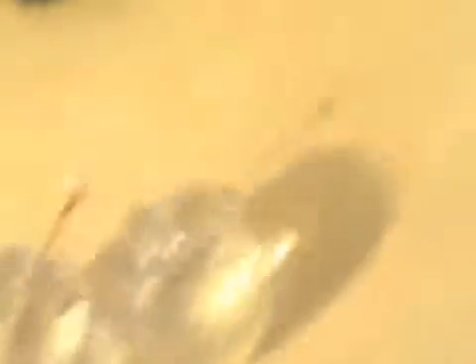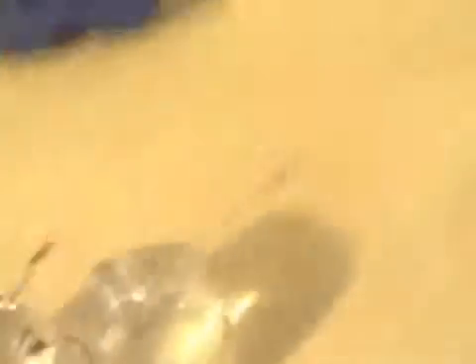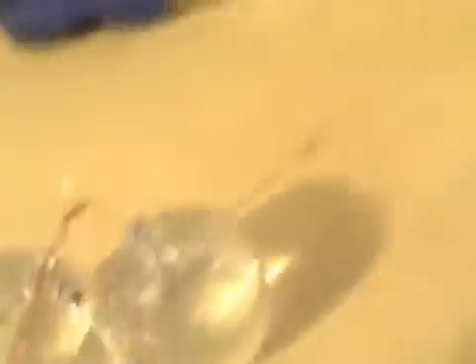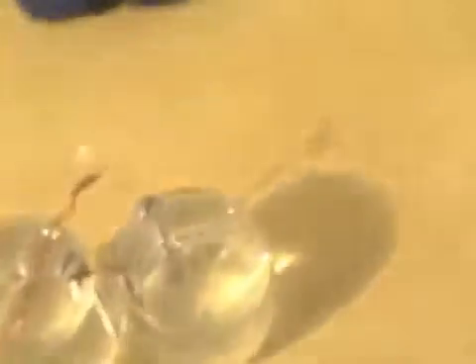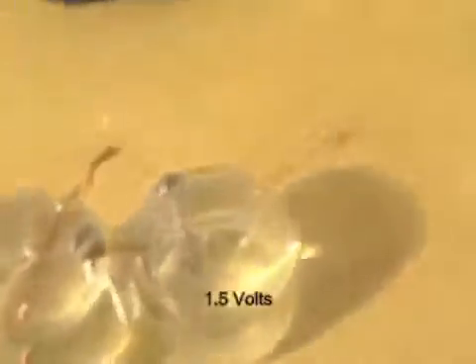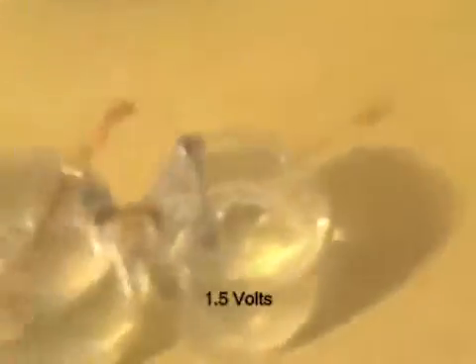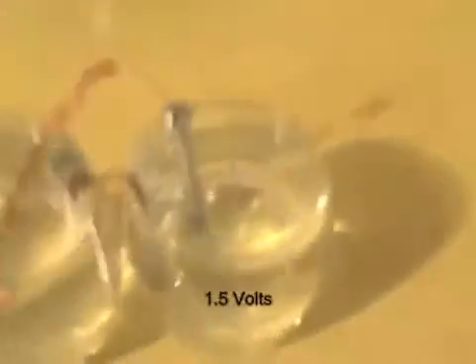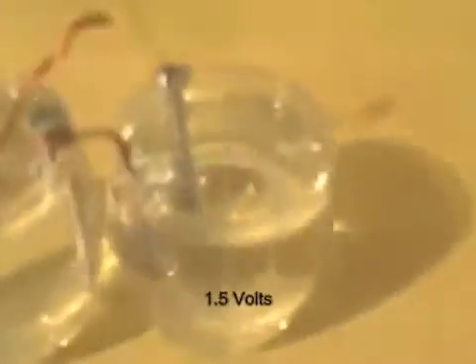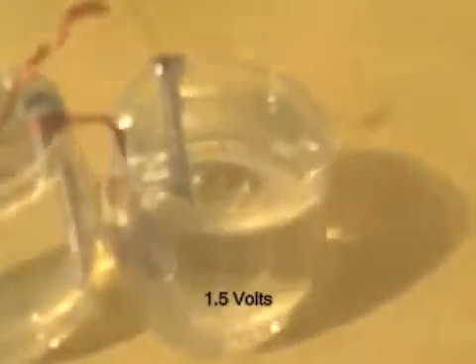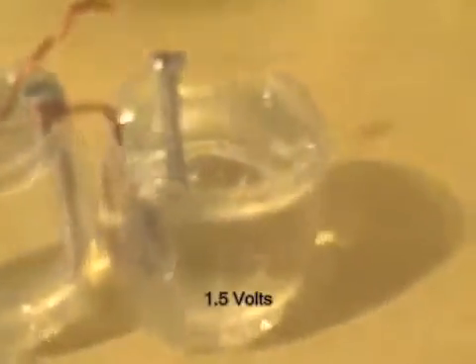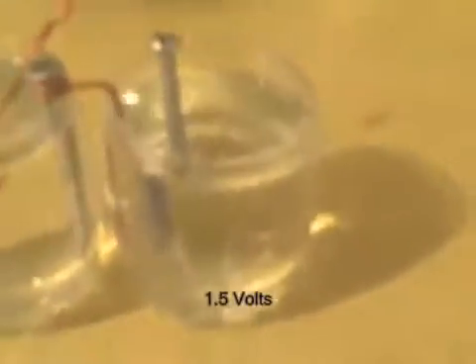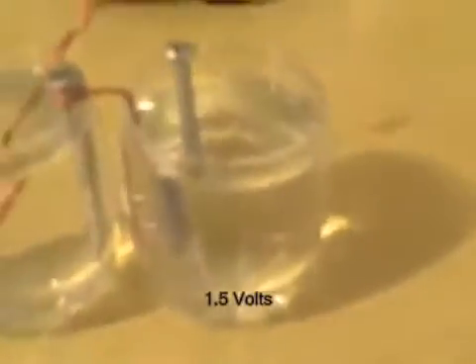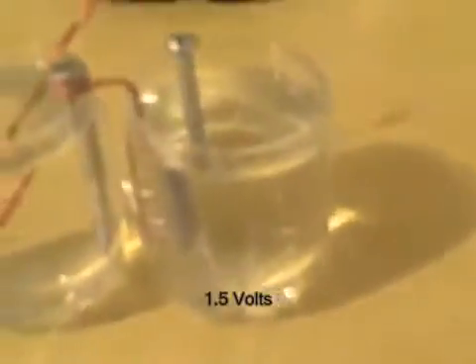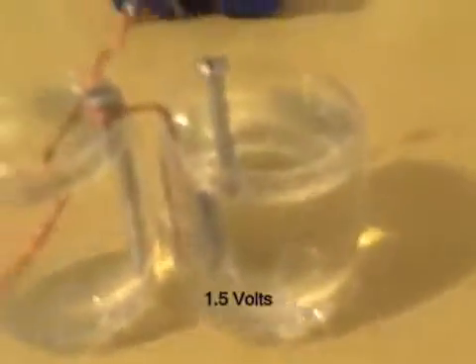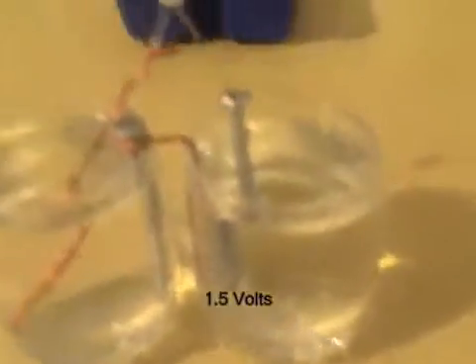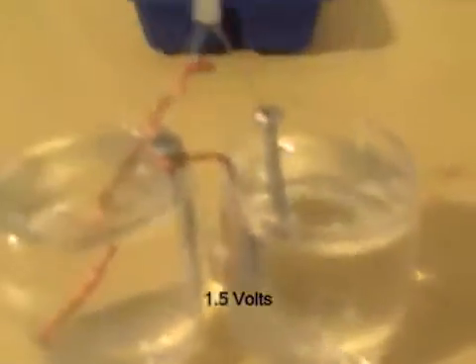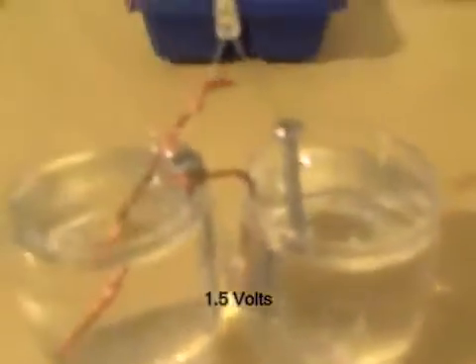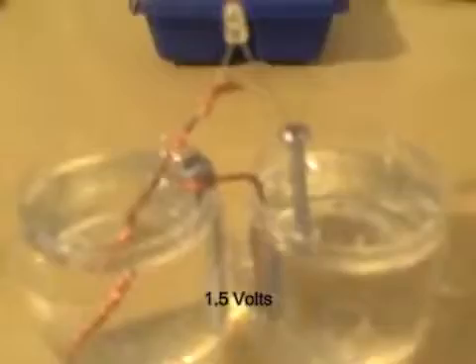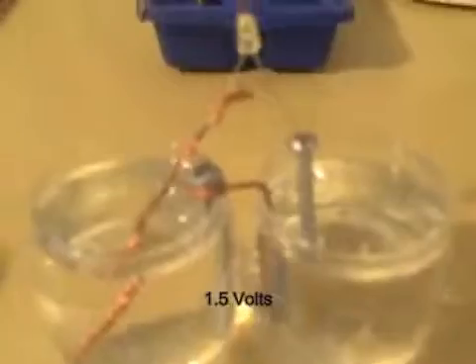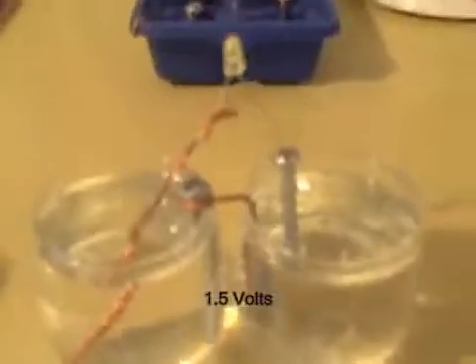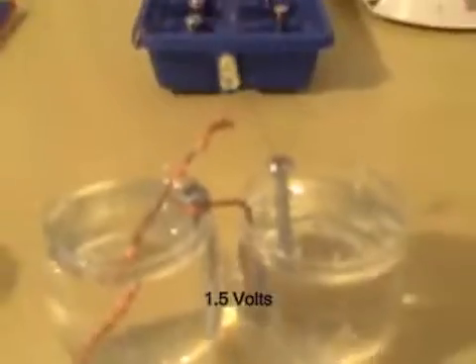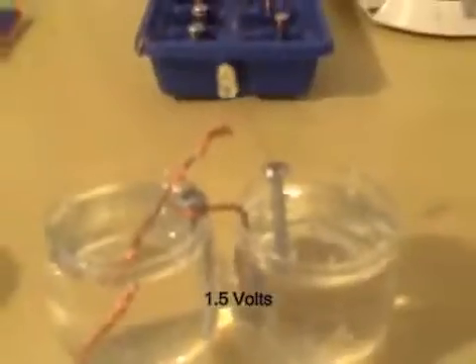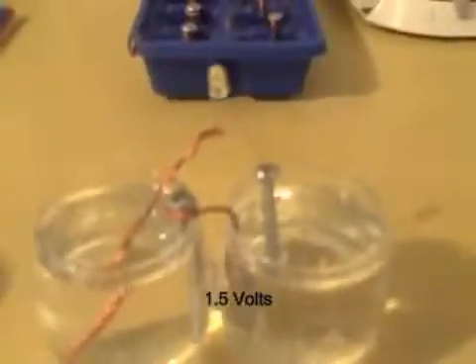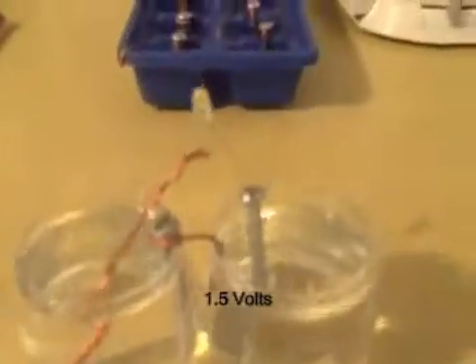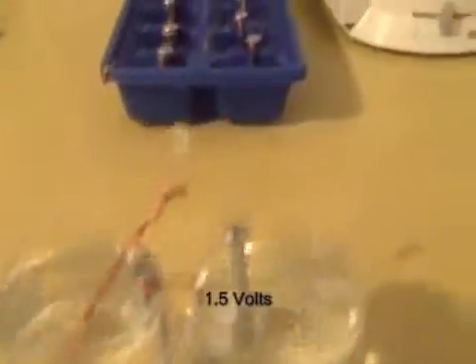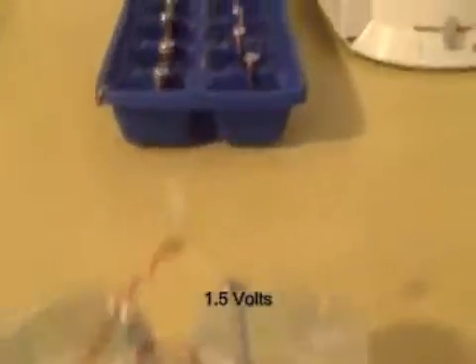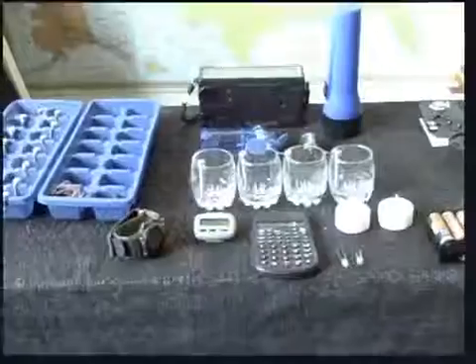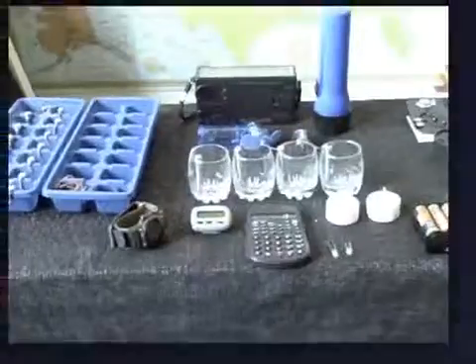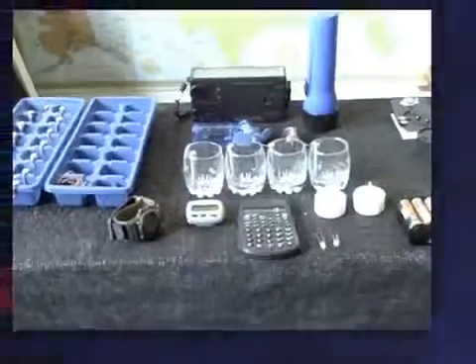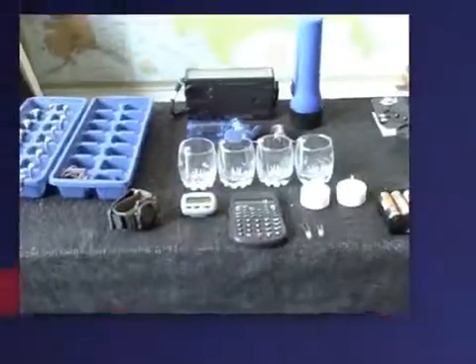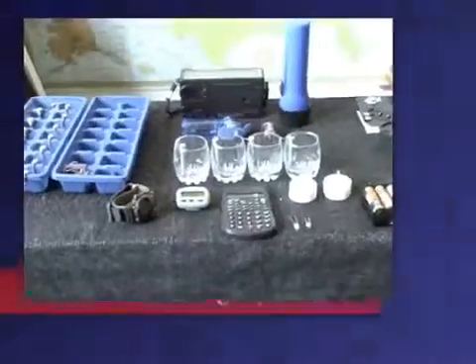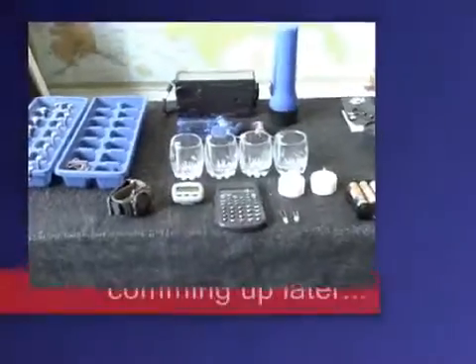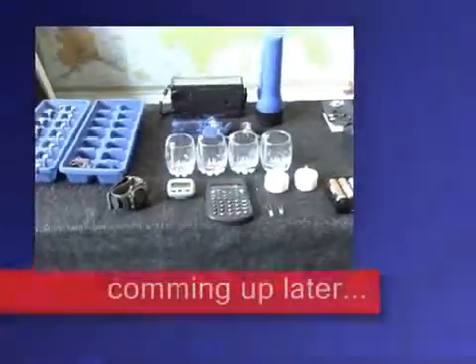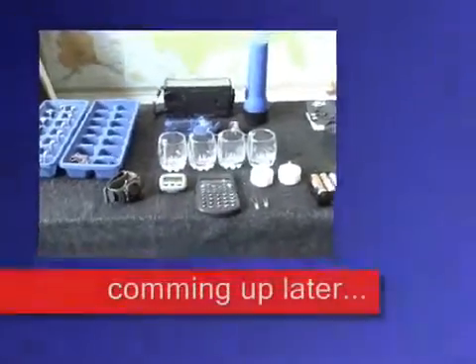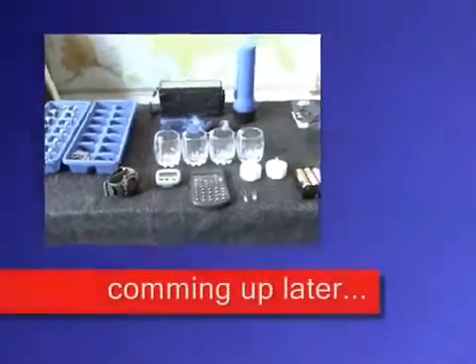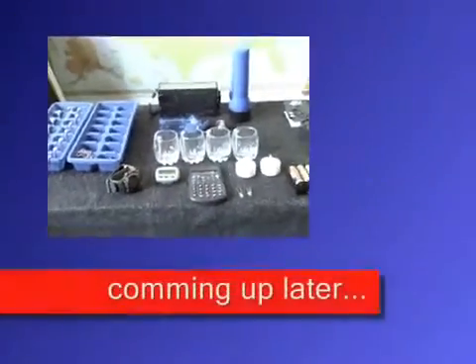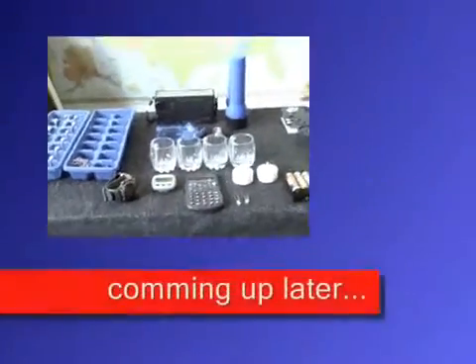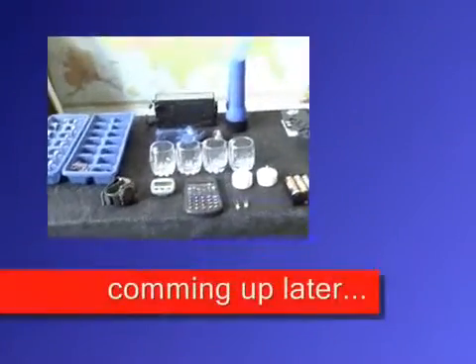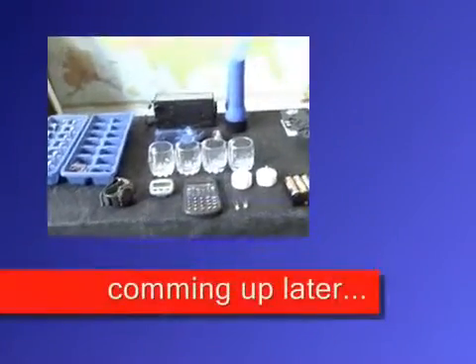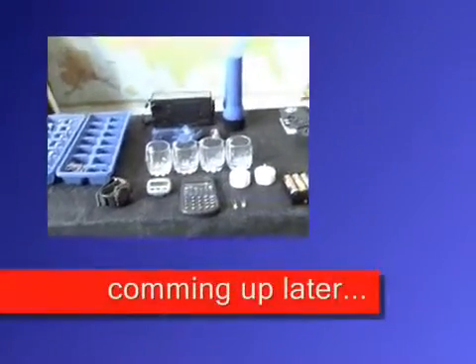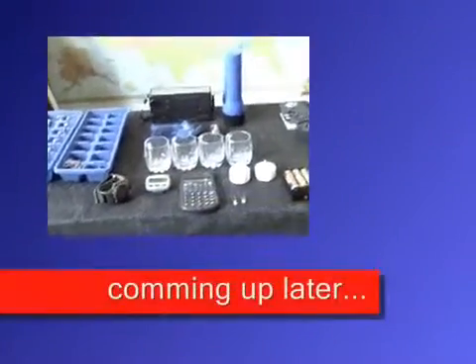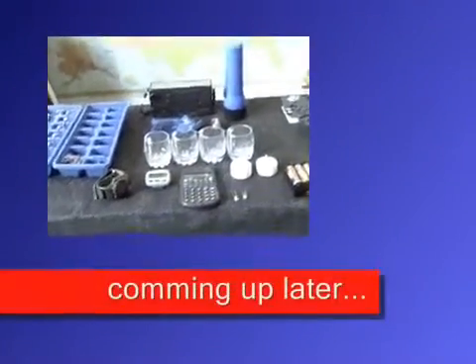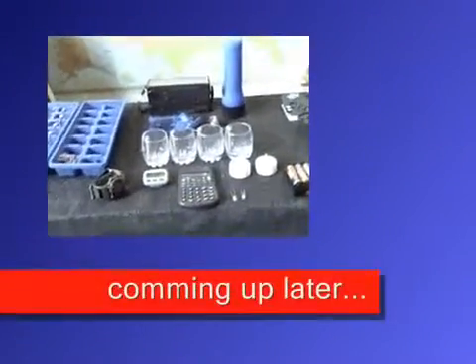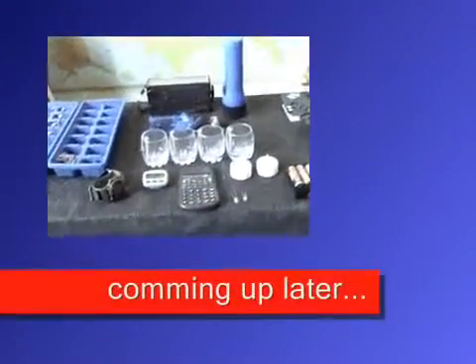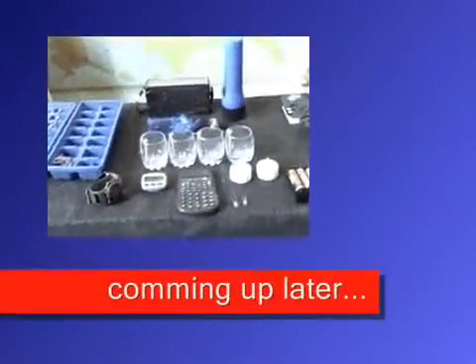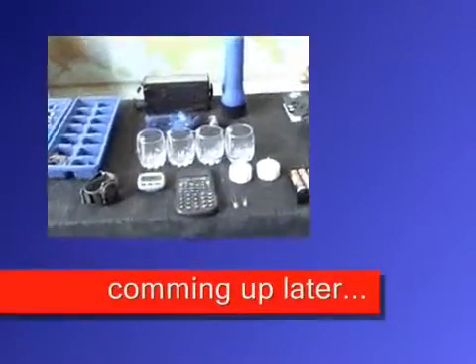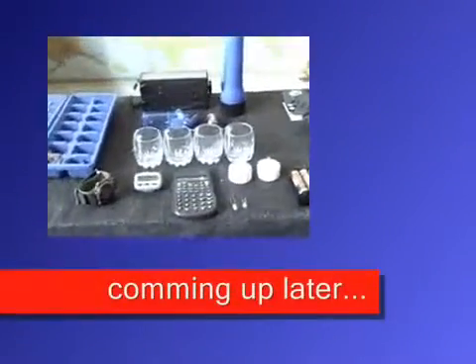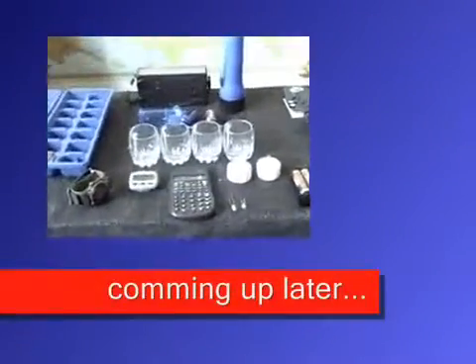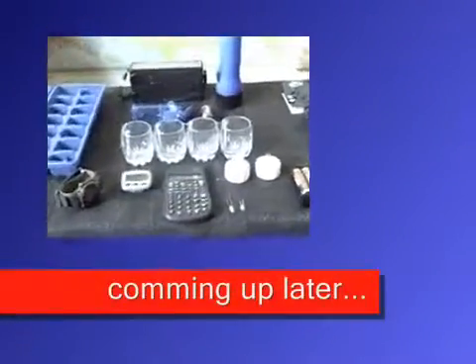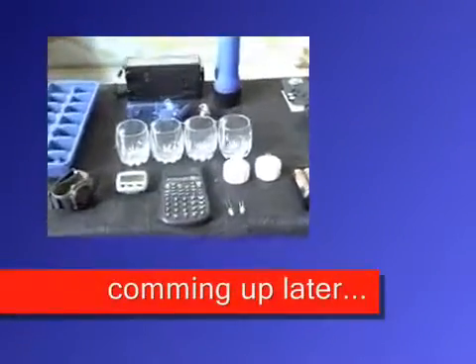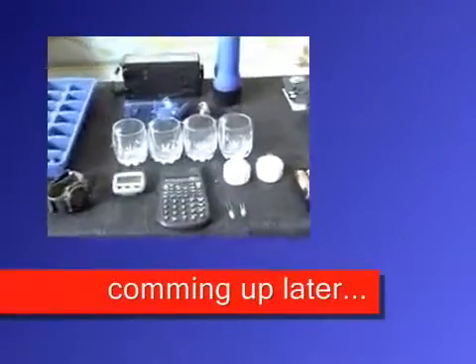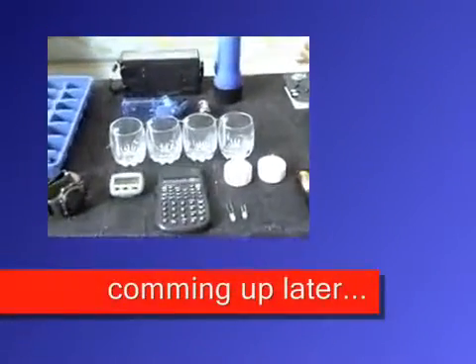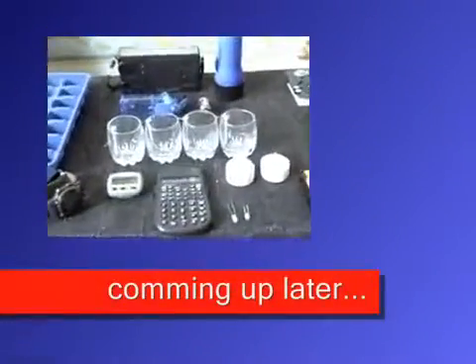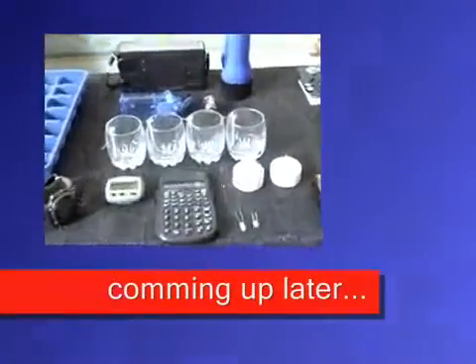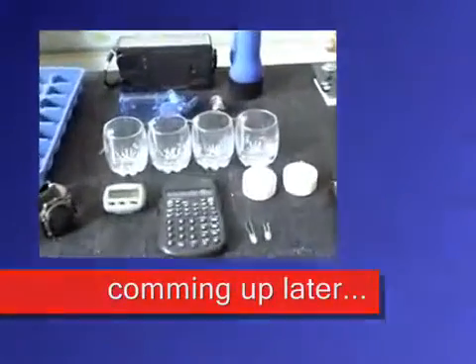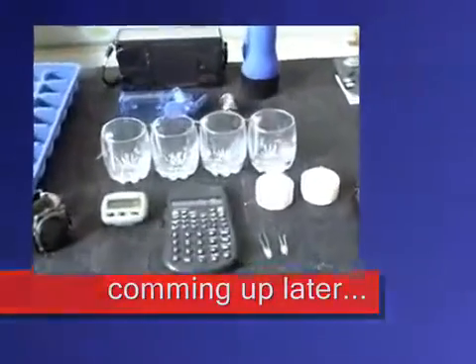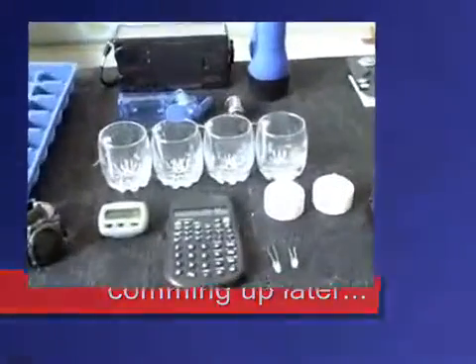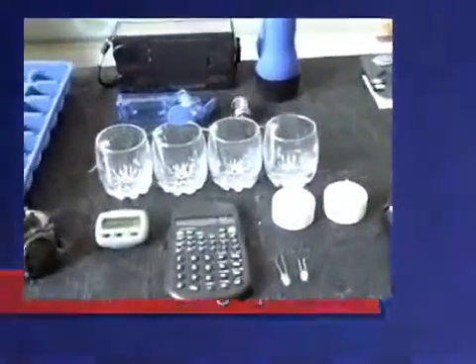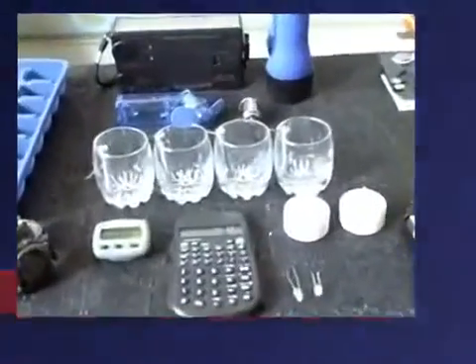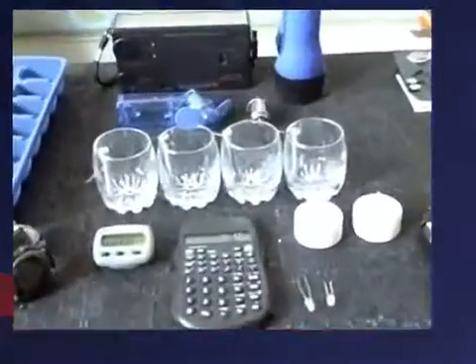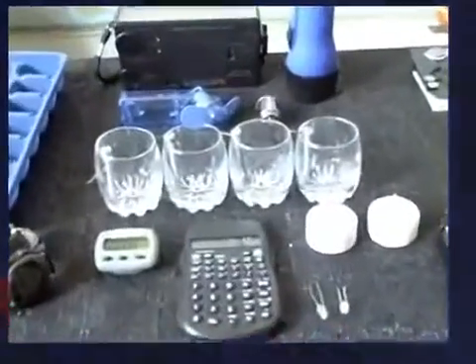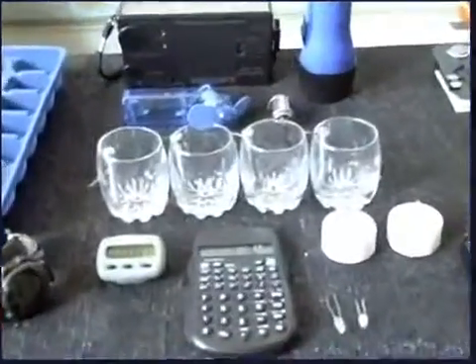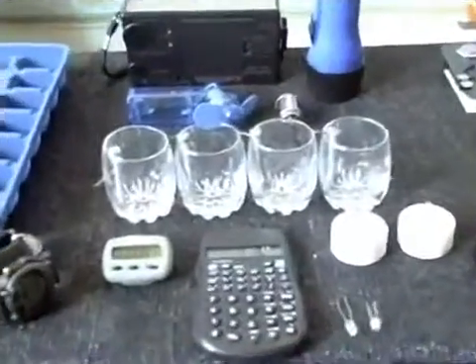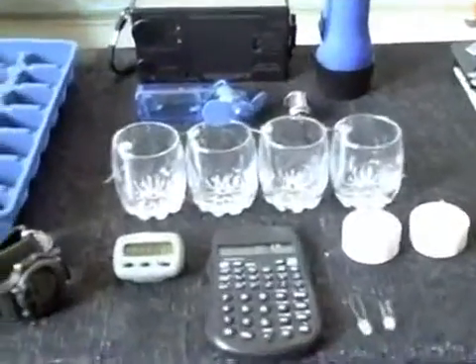You can make that size to try it out if you want it first. I just wanted to show you some of the stuff I was able to run with these water batteries.